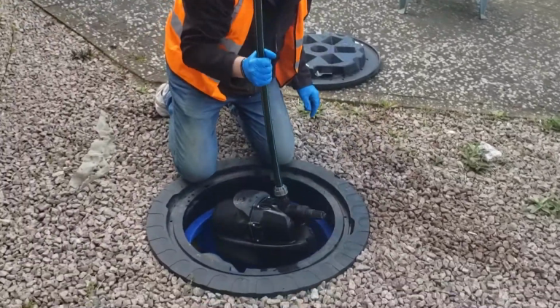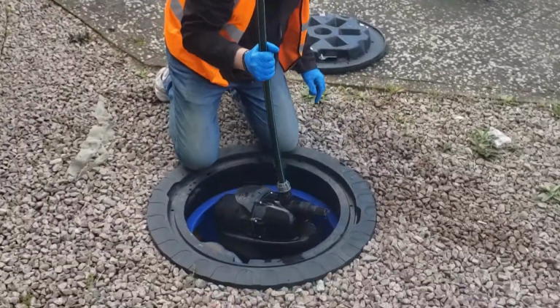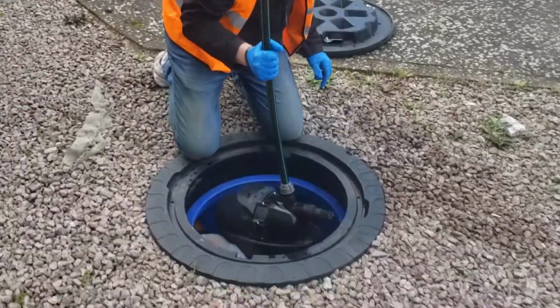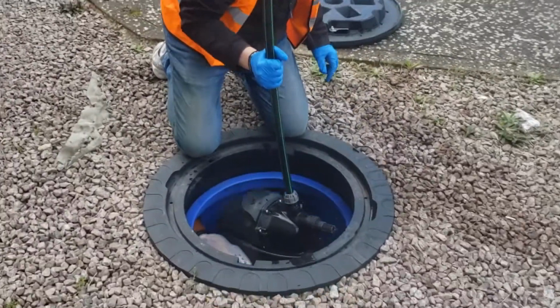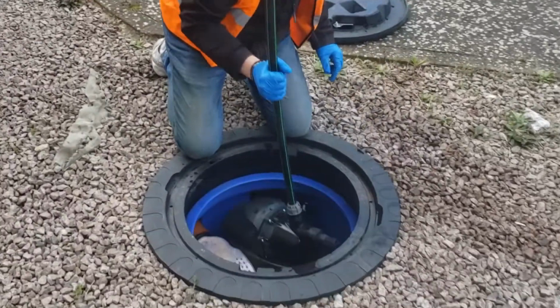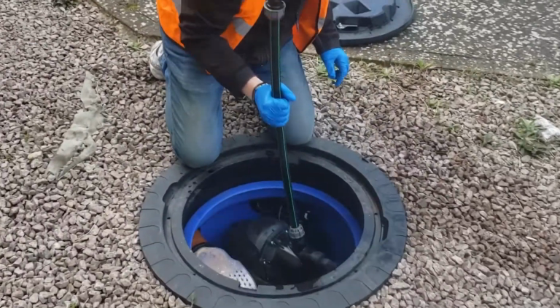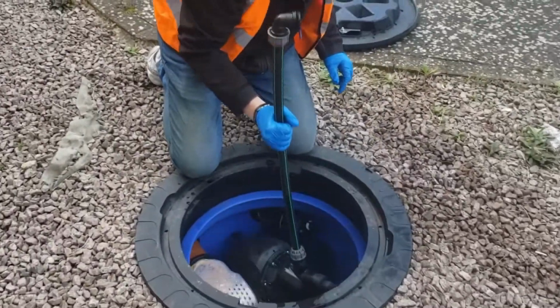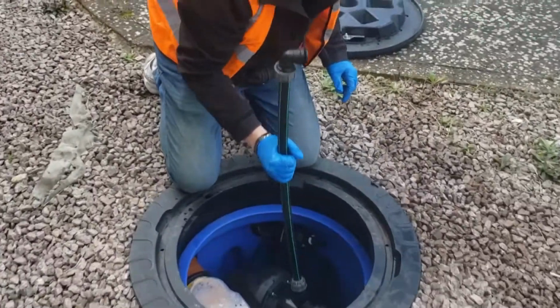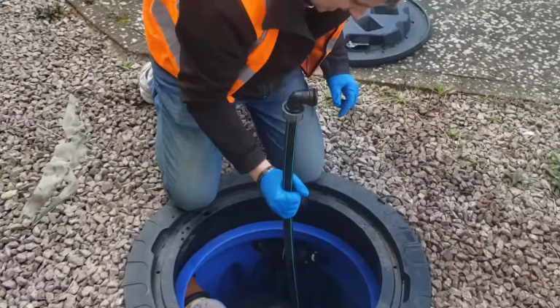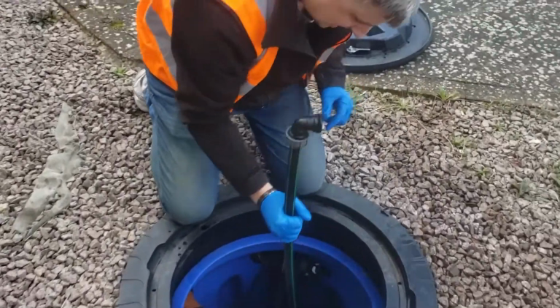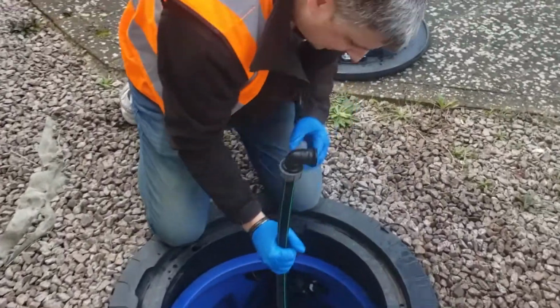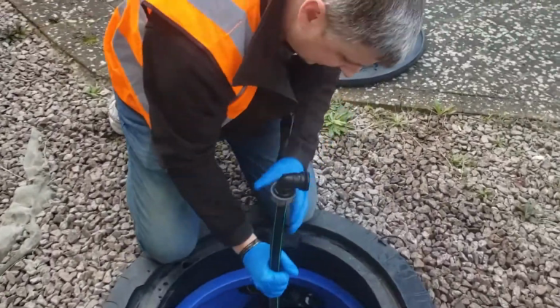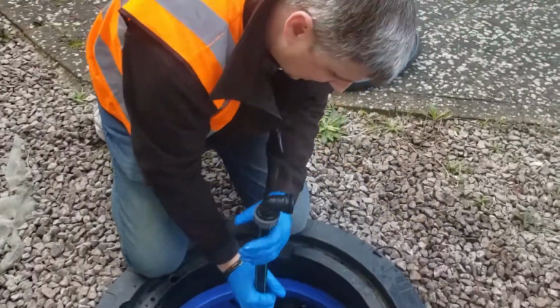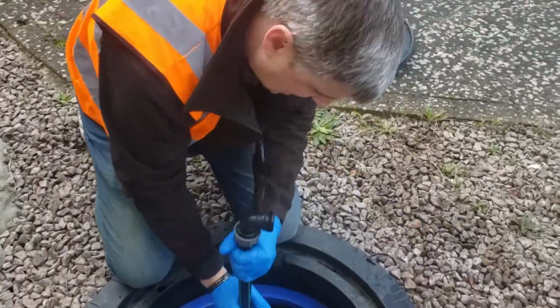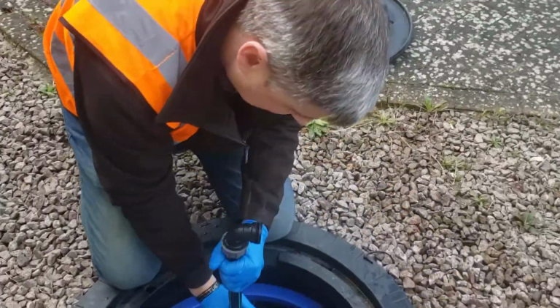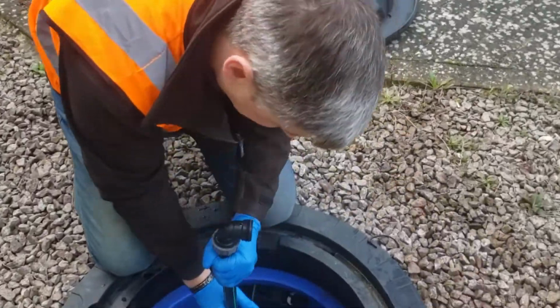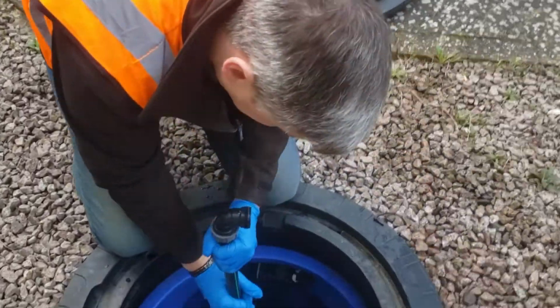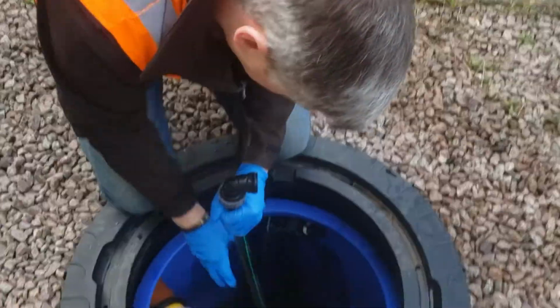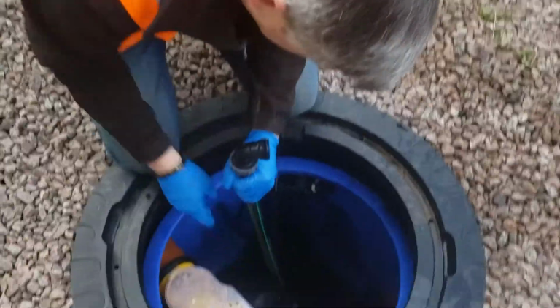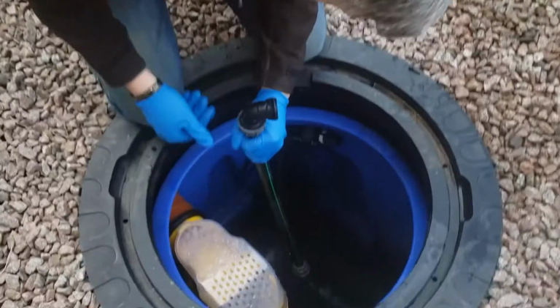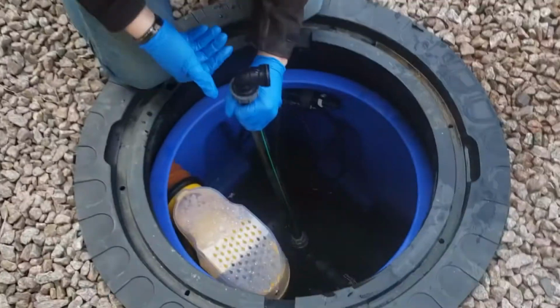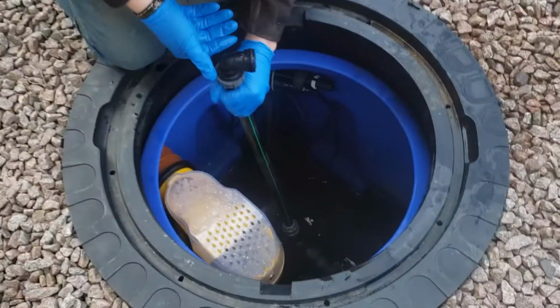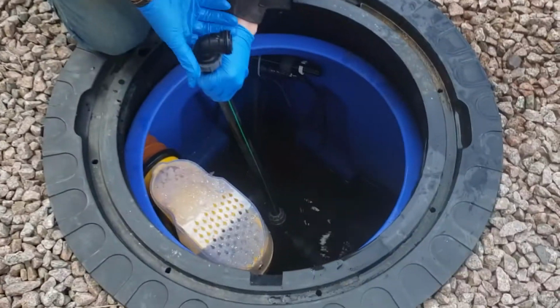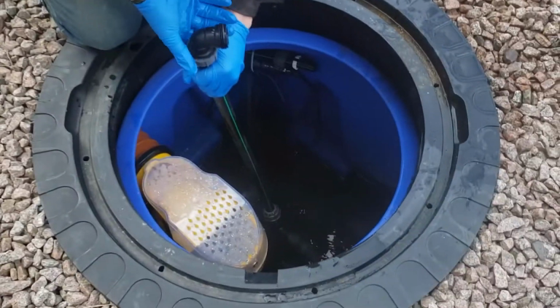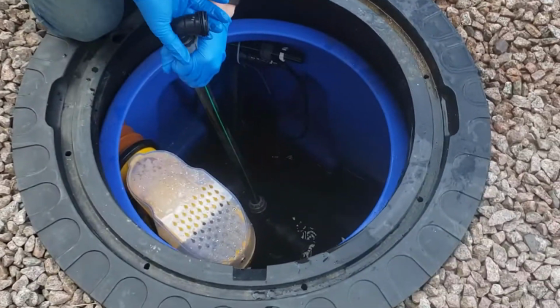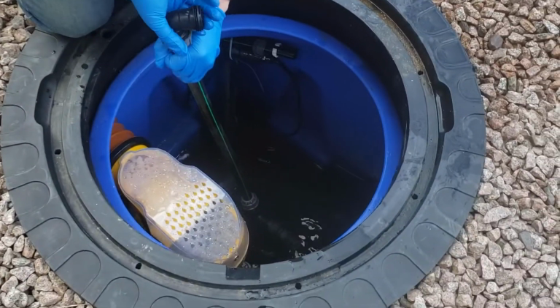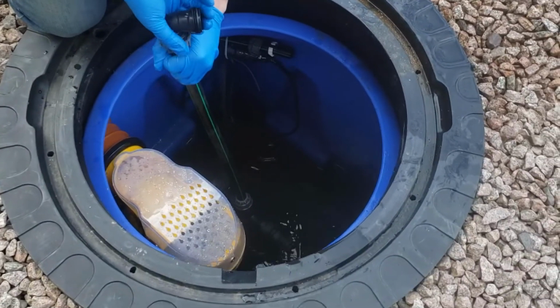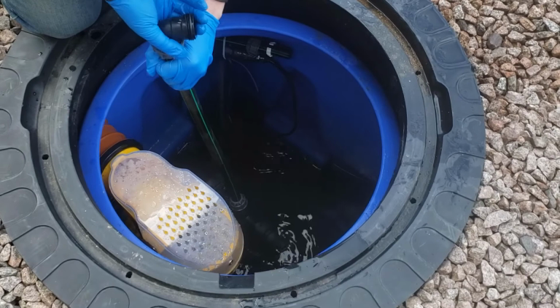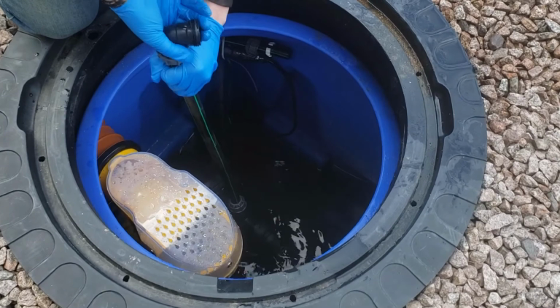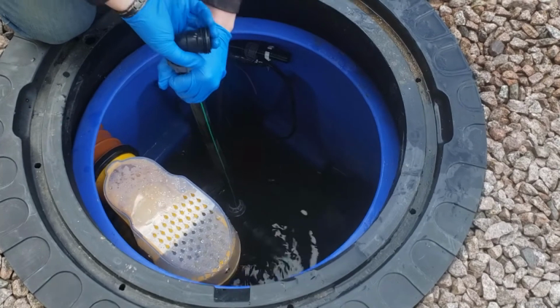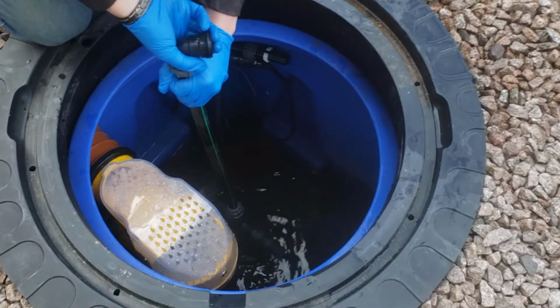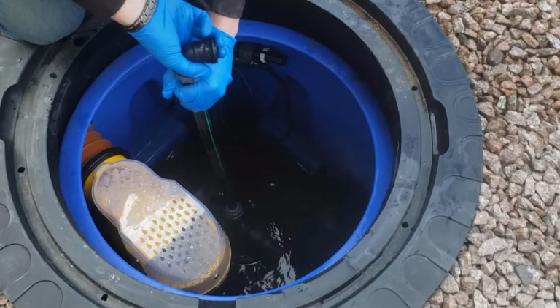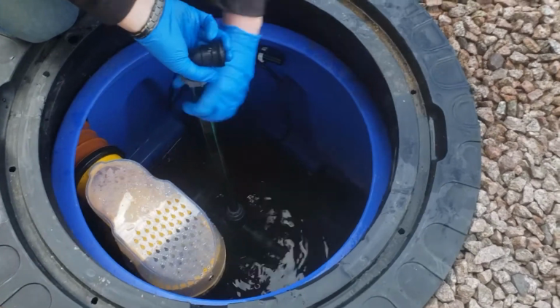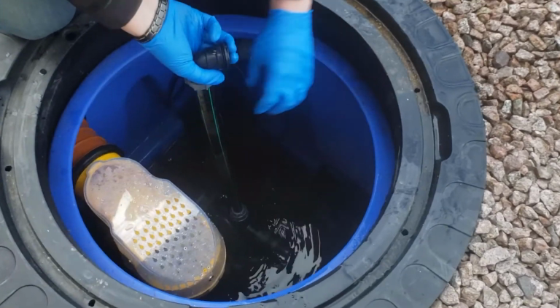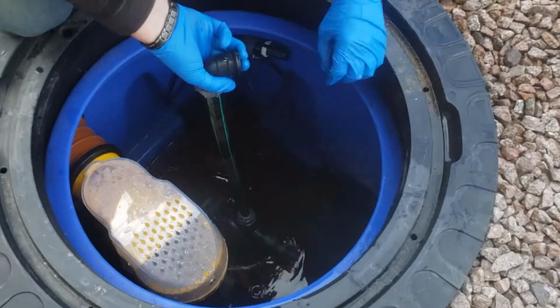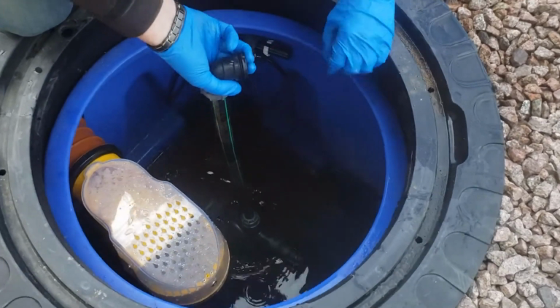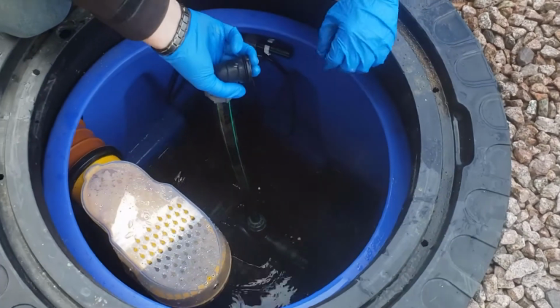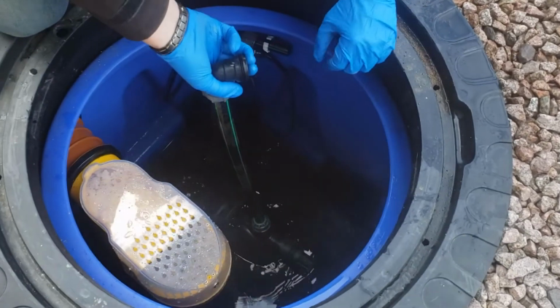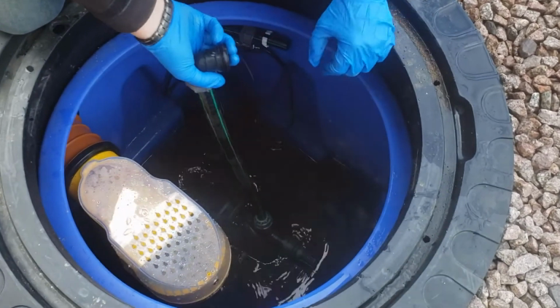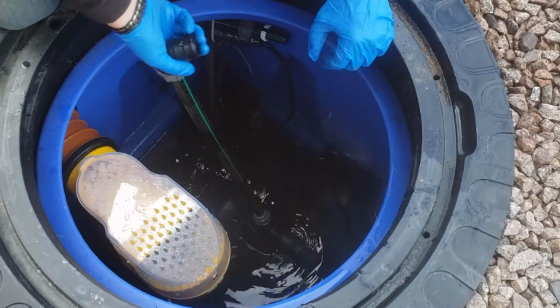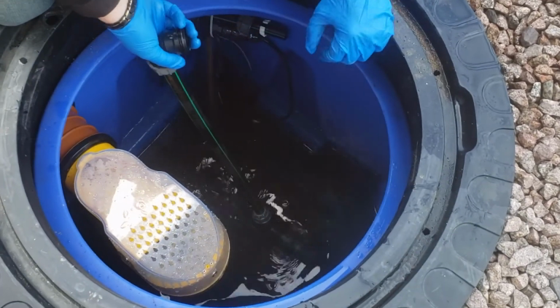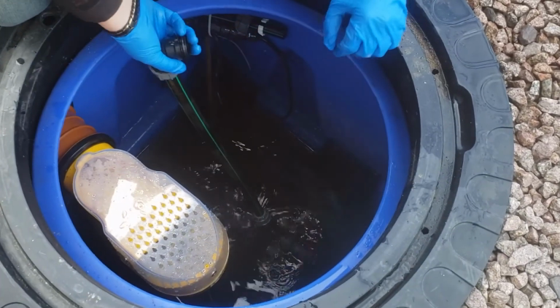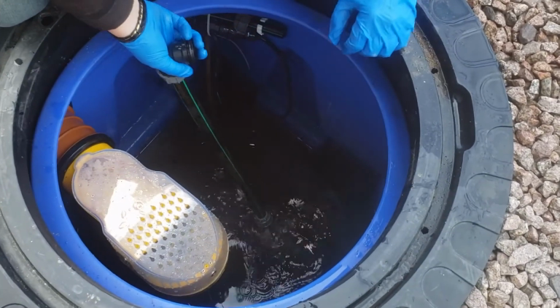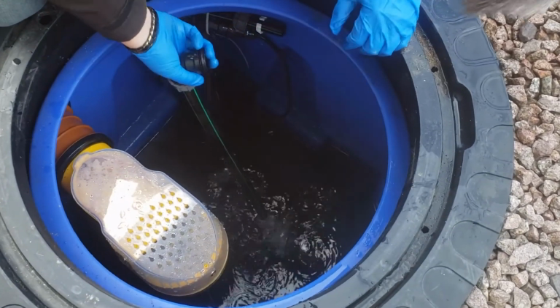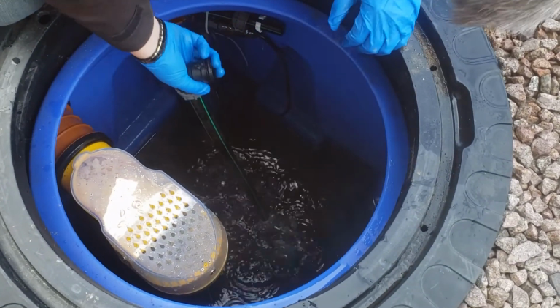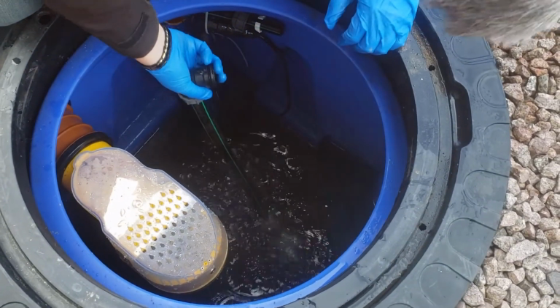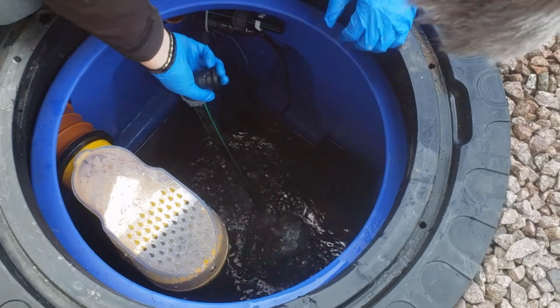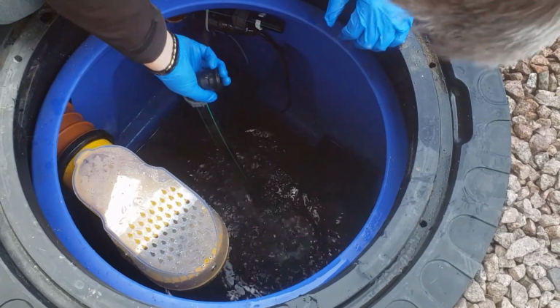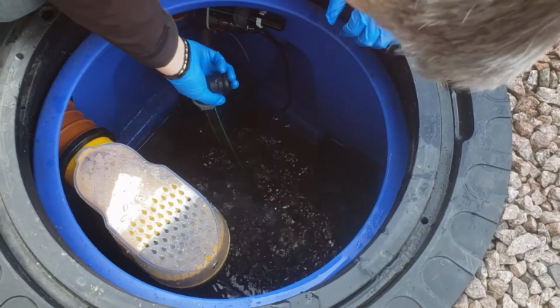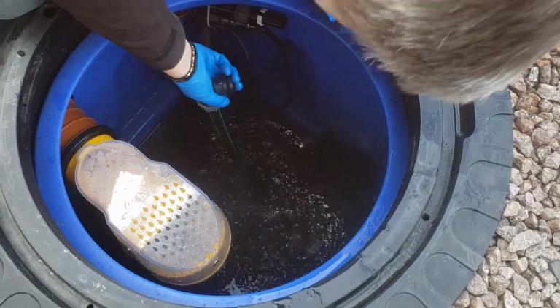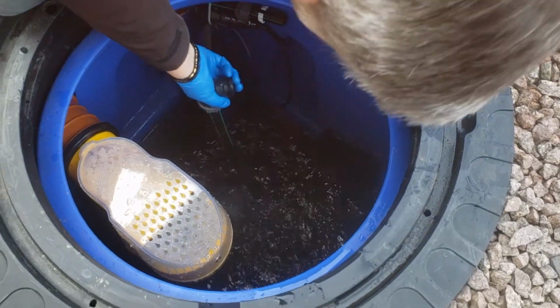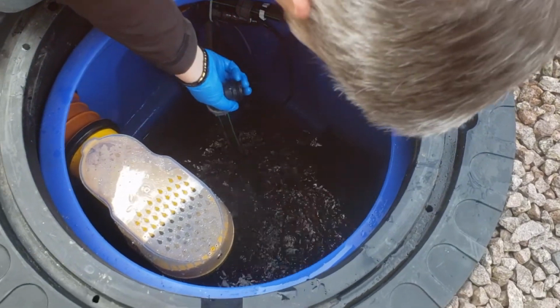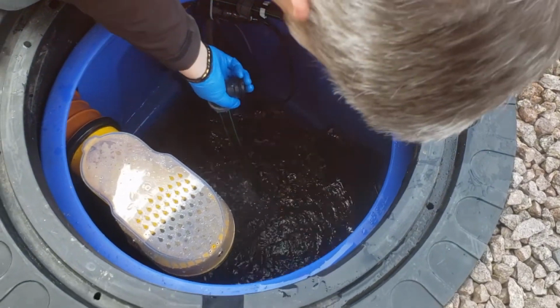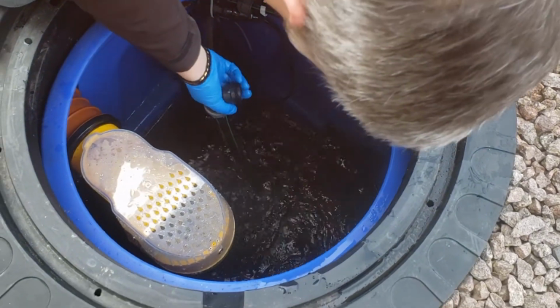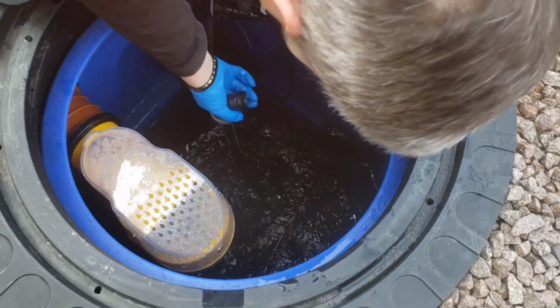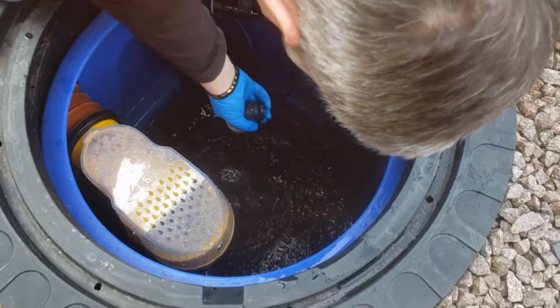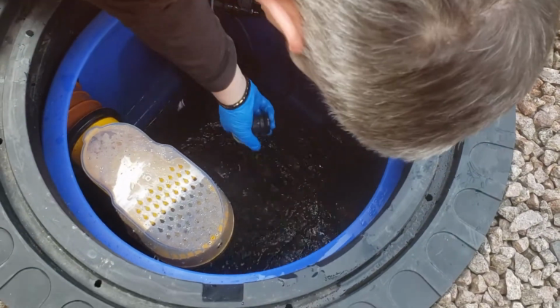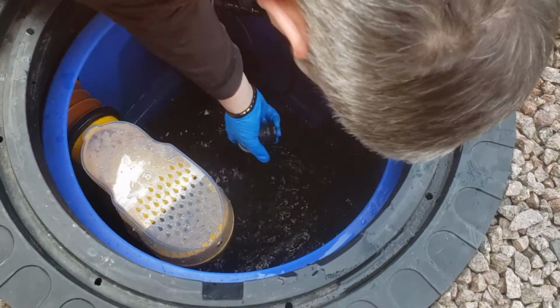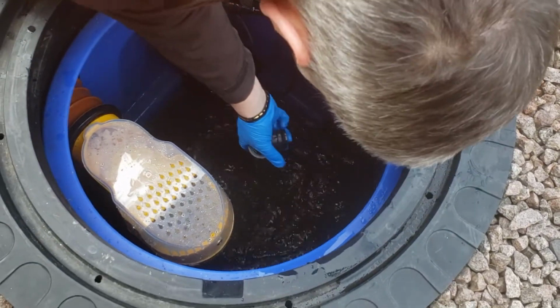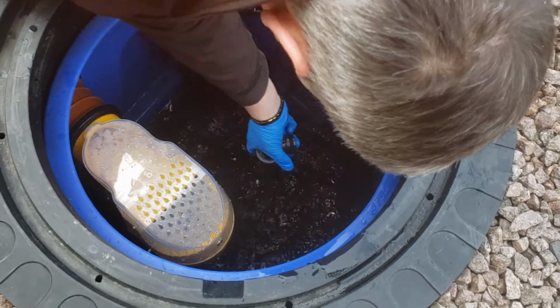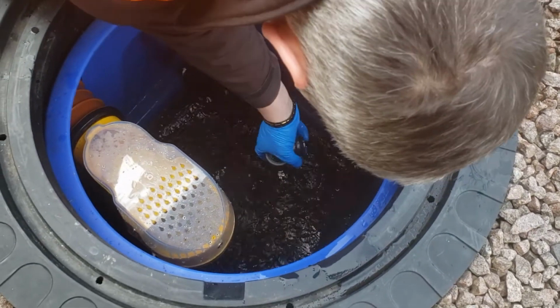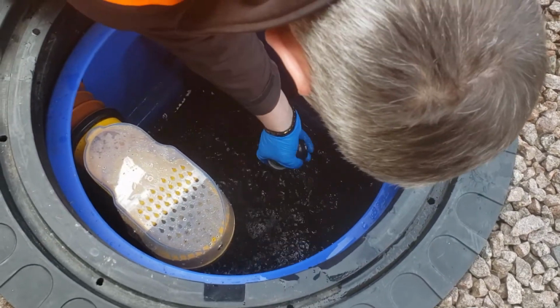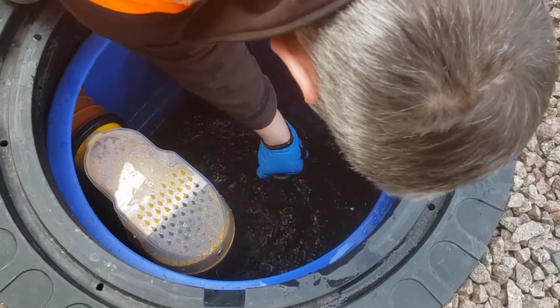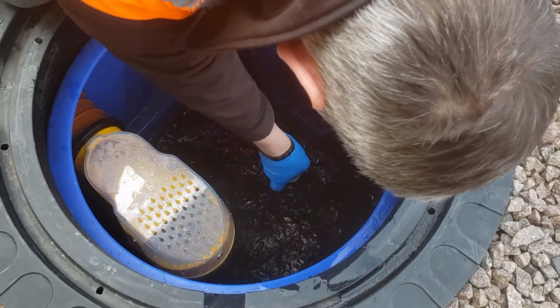Carefully lower the pump back into the tank while holding the black and green pipe. It should sit on the bottom of the tank or in the sump if you have one.